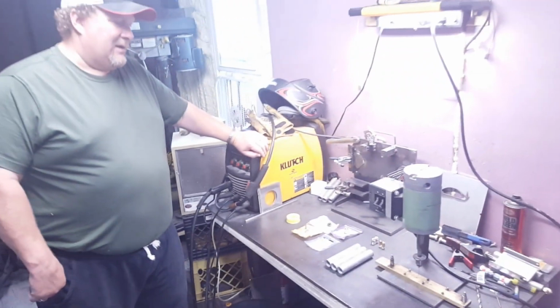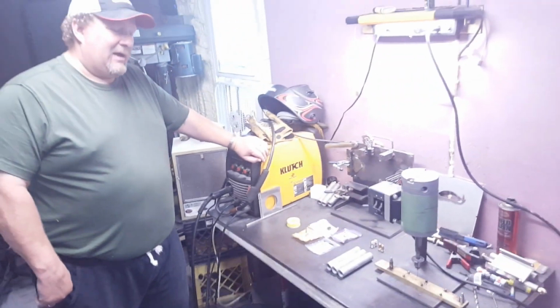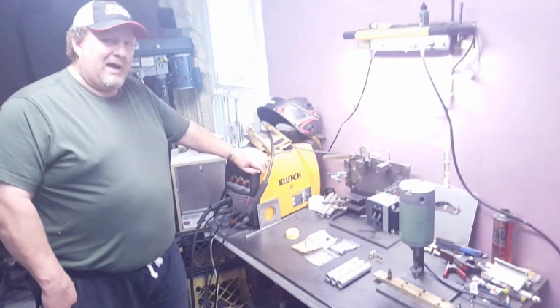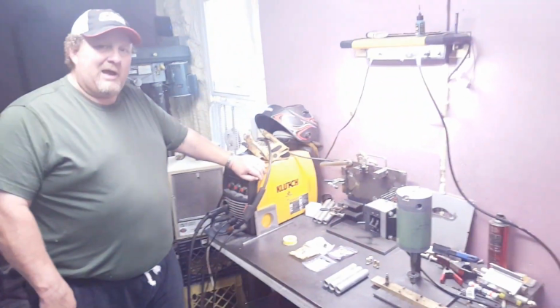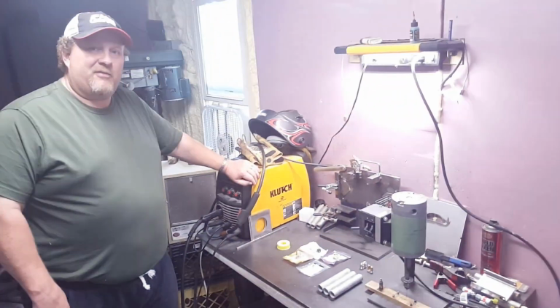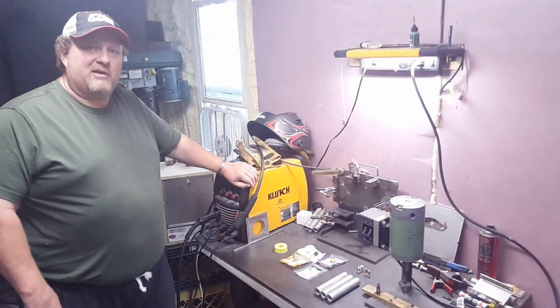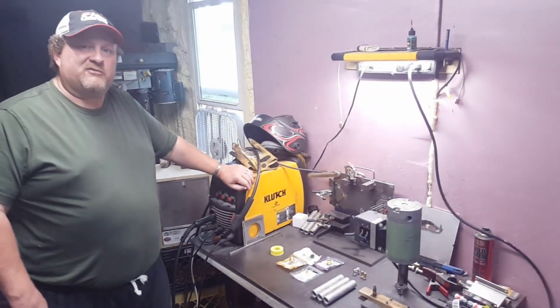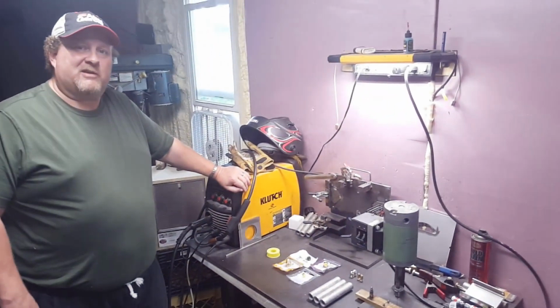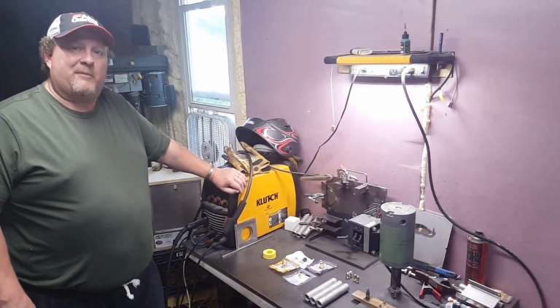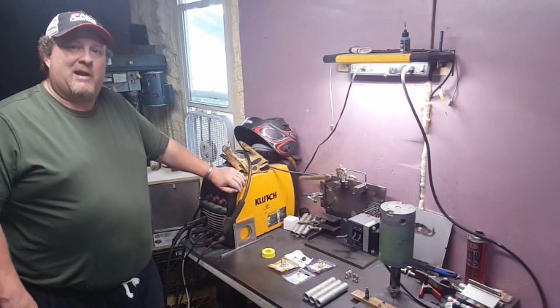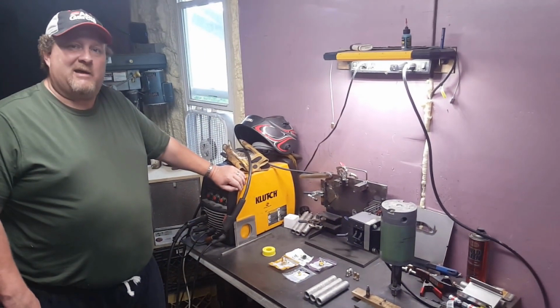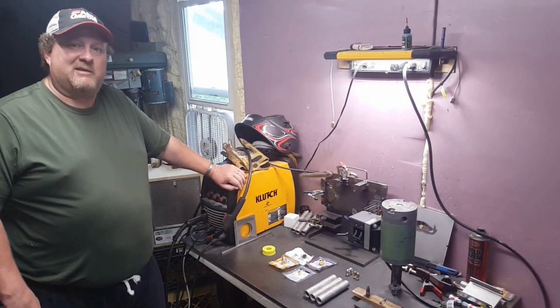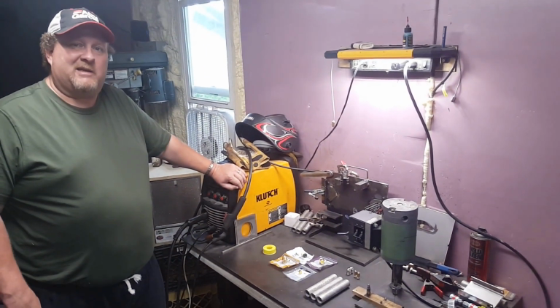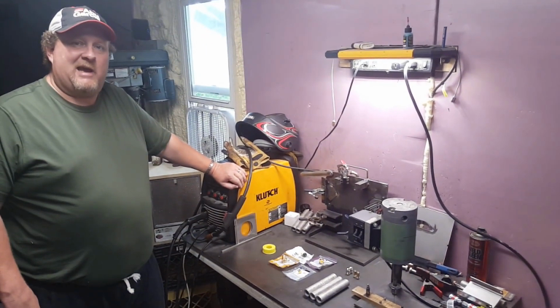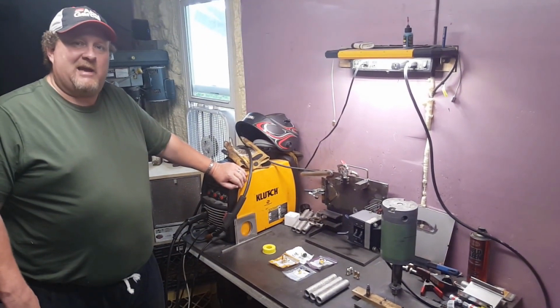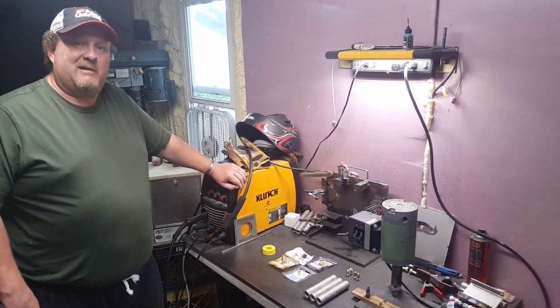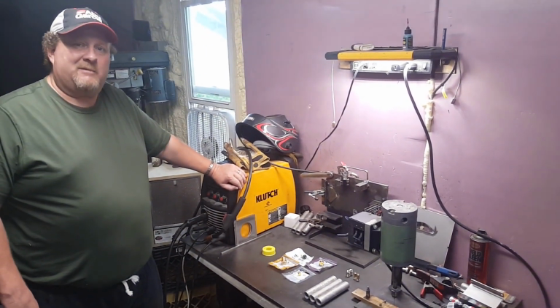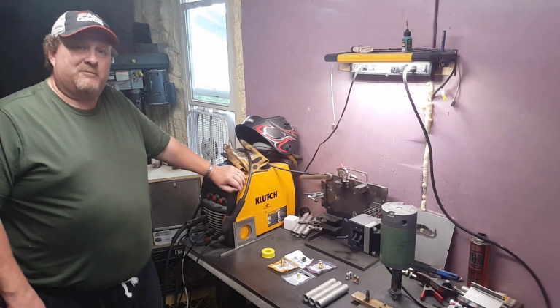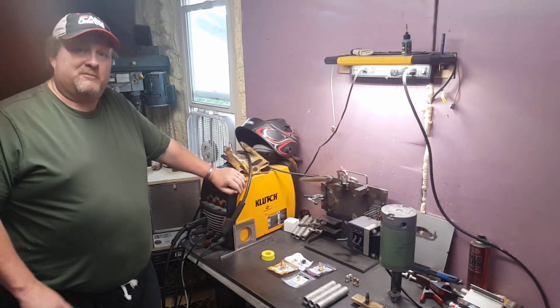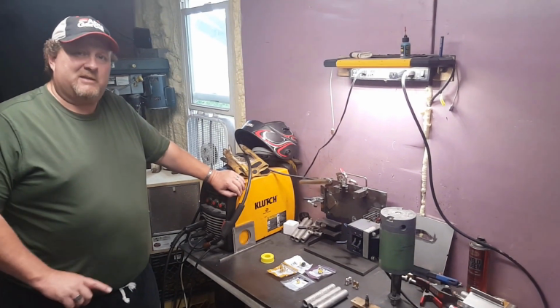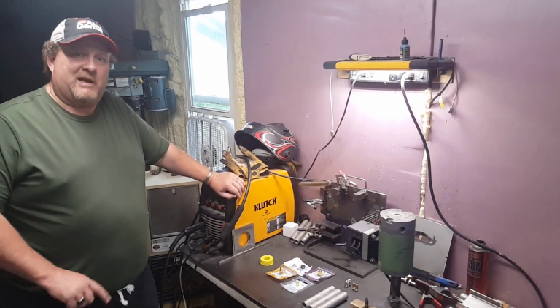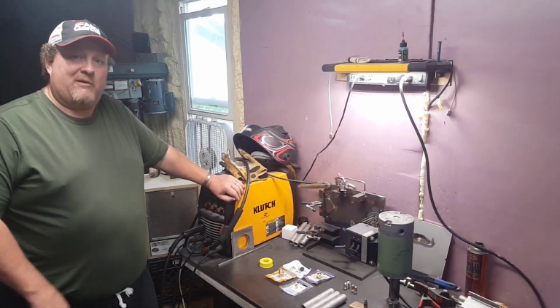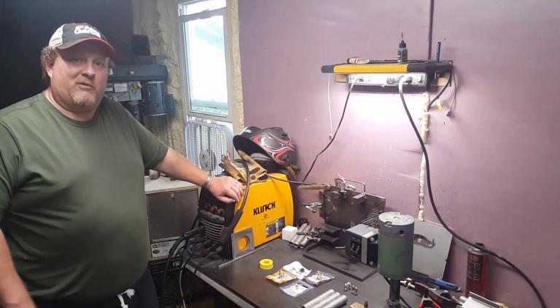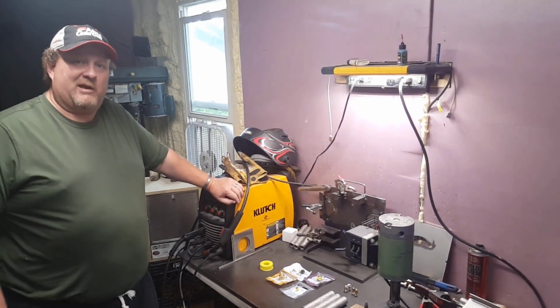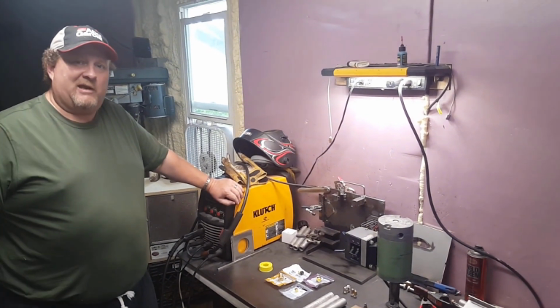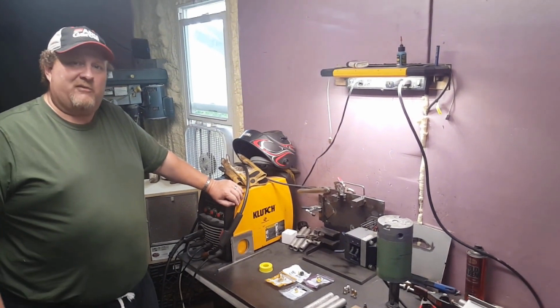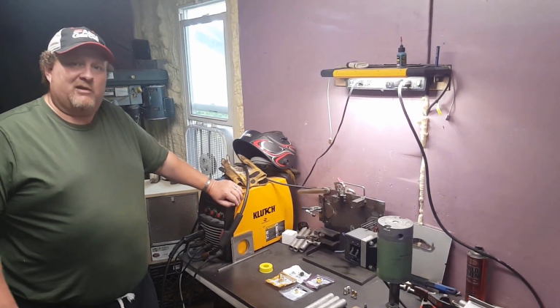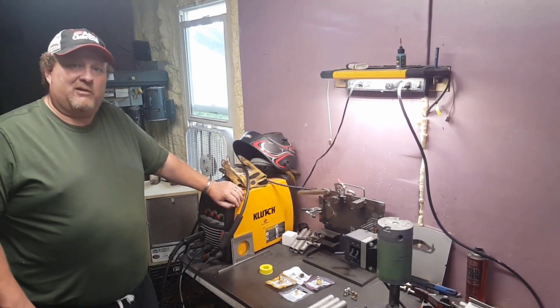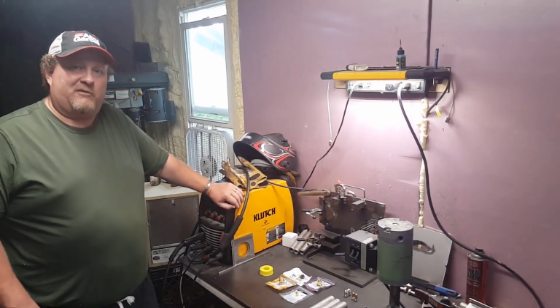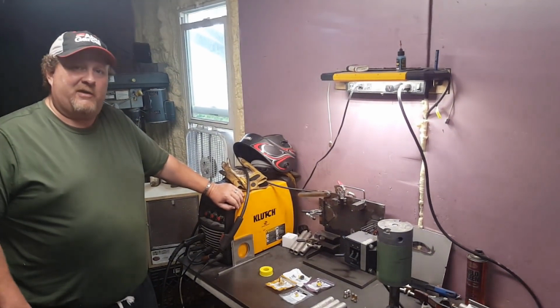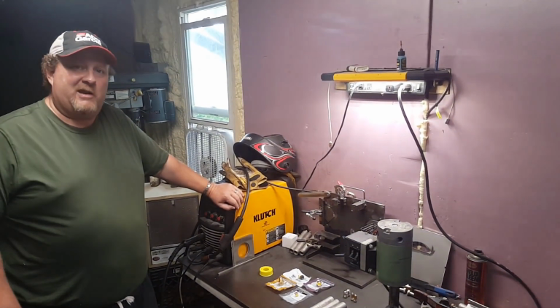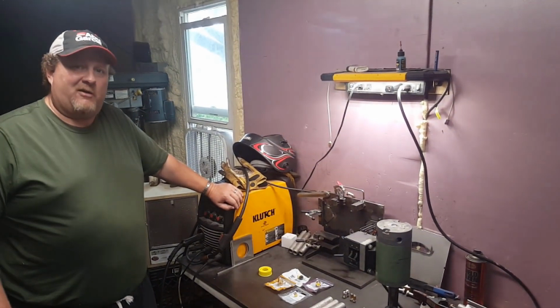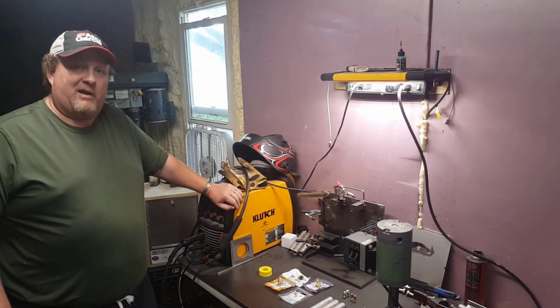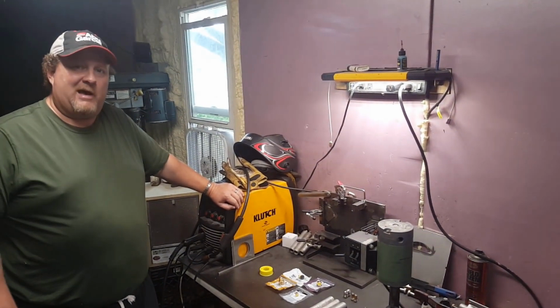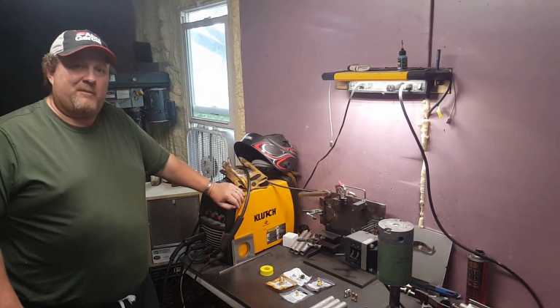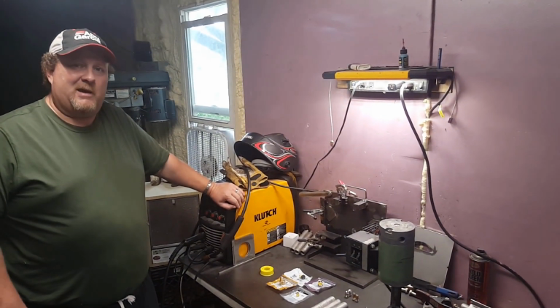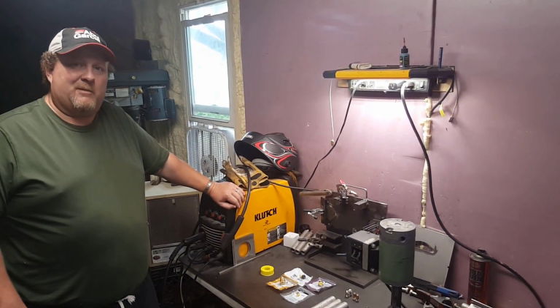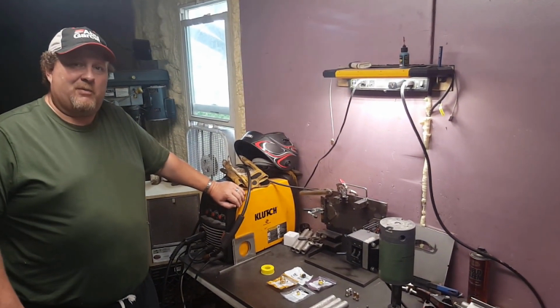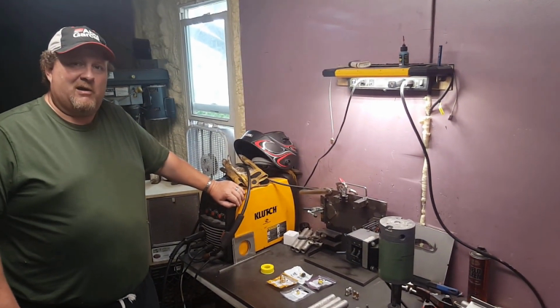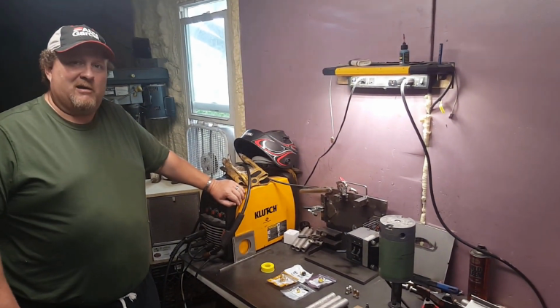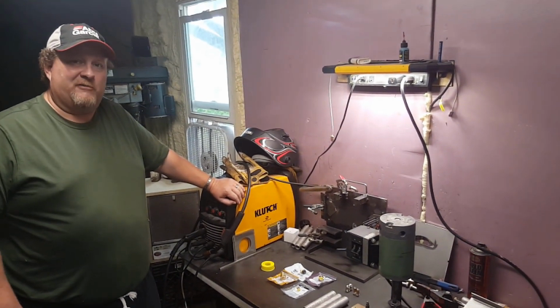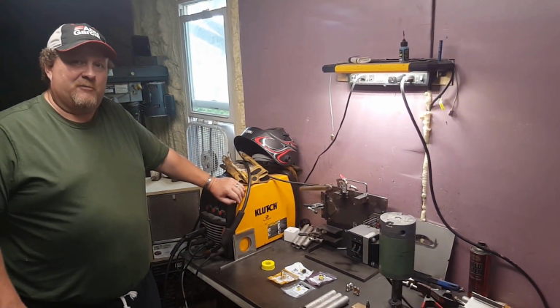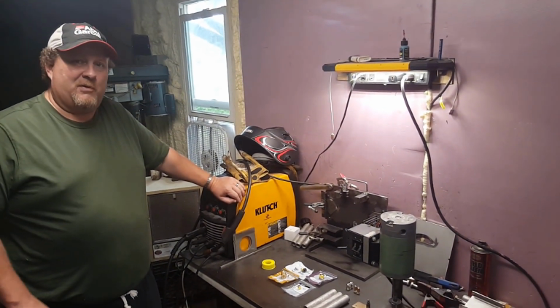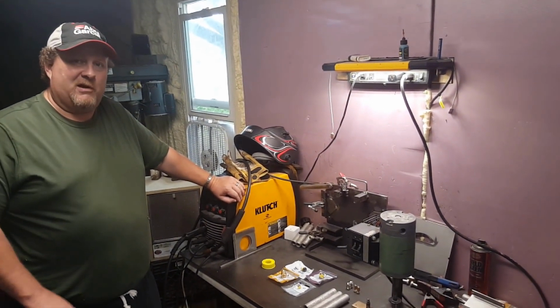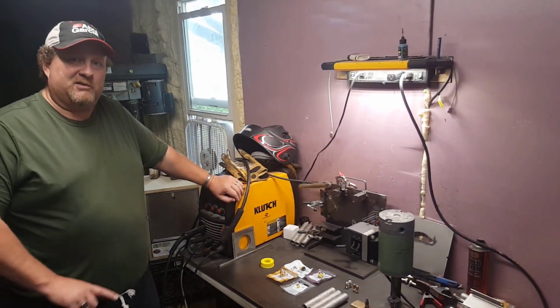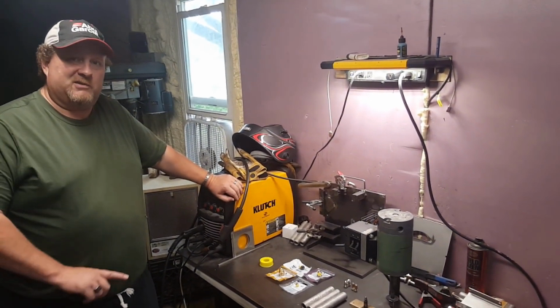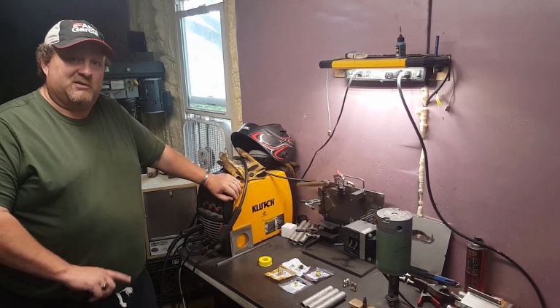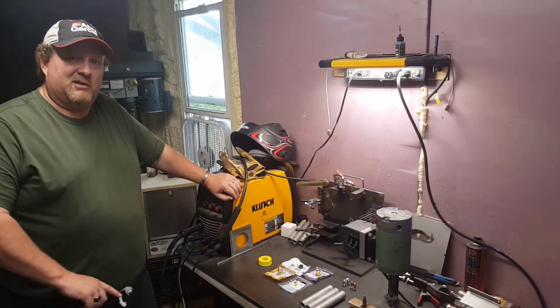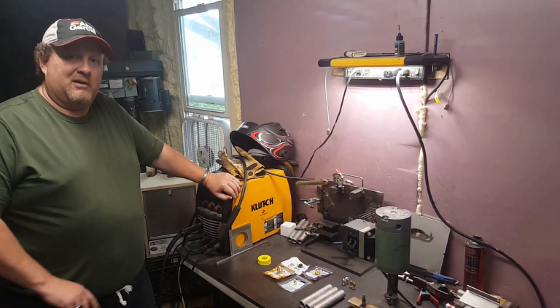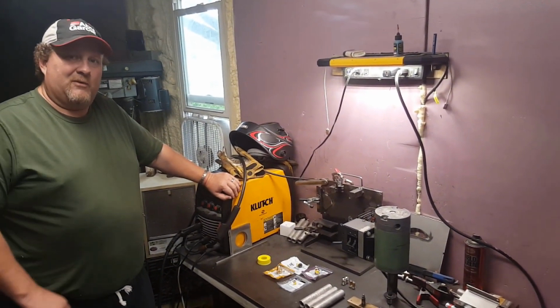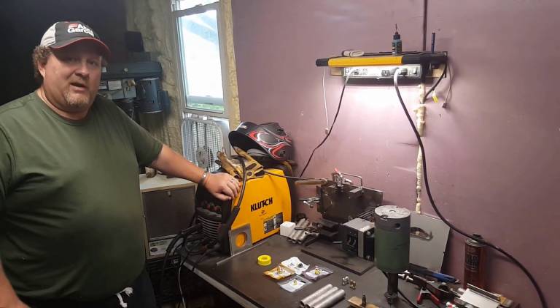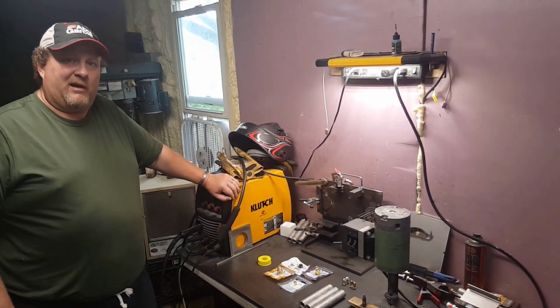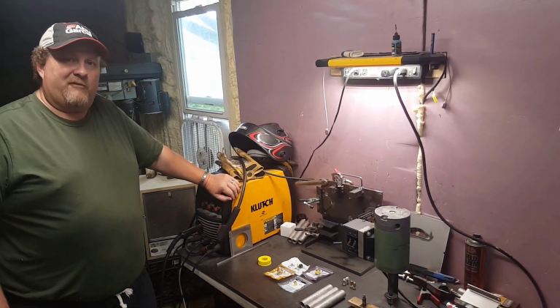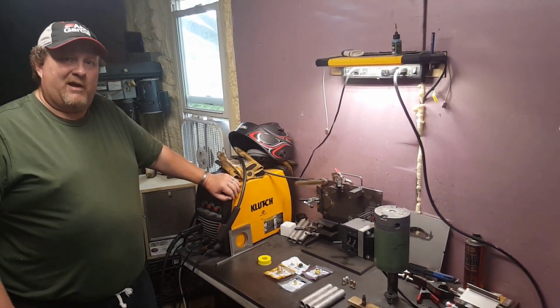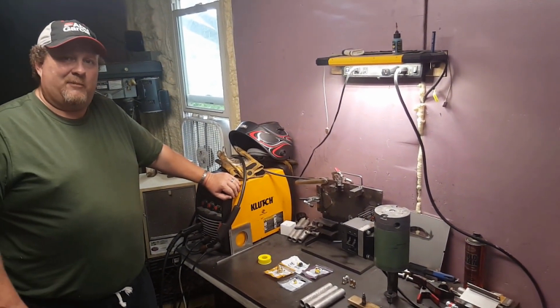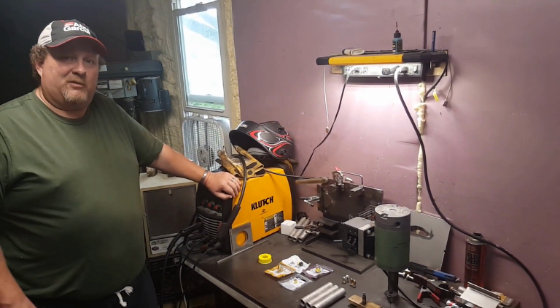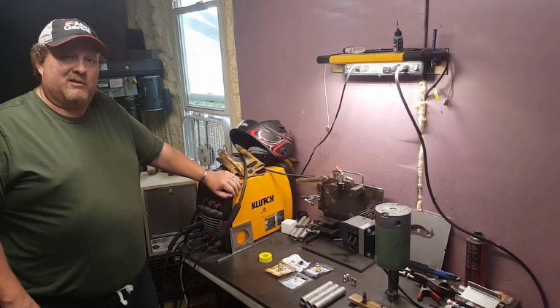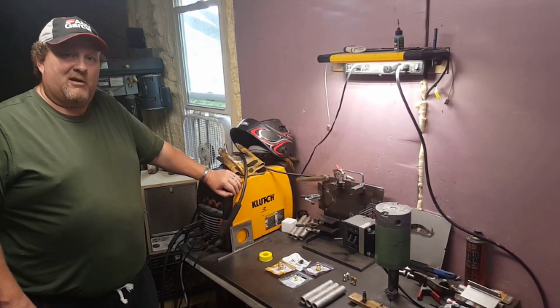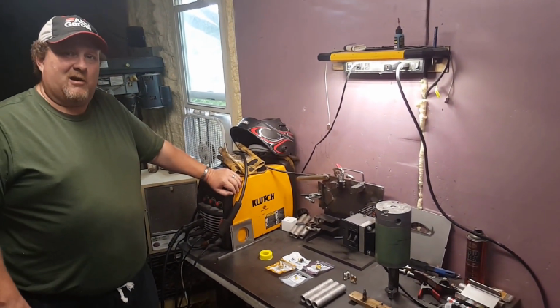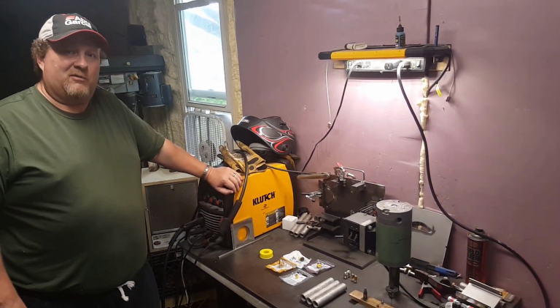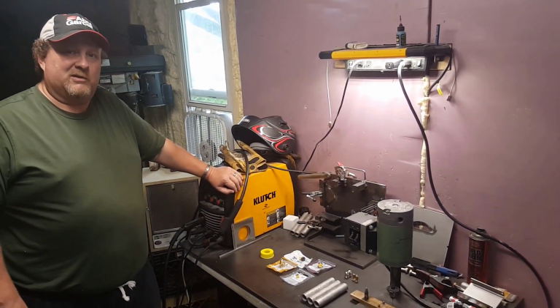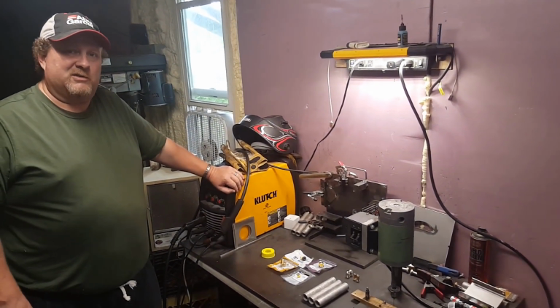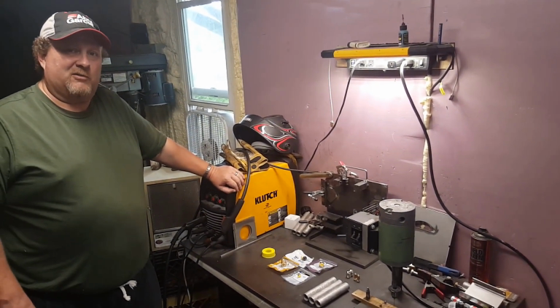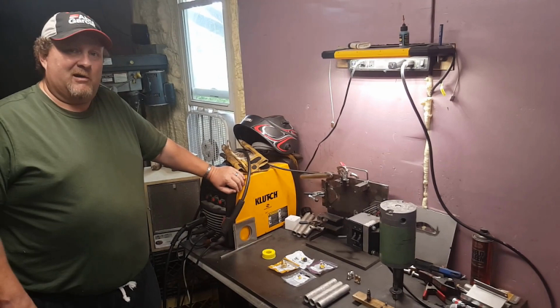Hi, thanks for coming out today. Today we're going to give you a little video on how to make a burner from parts readily available at the hardware store.